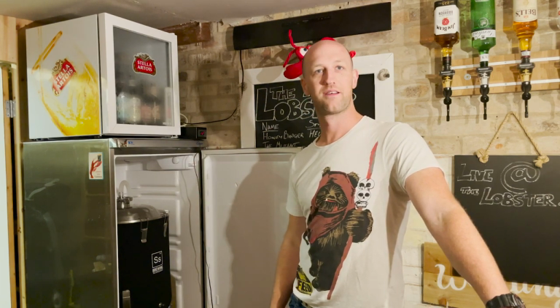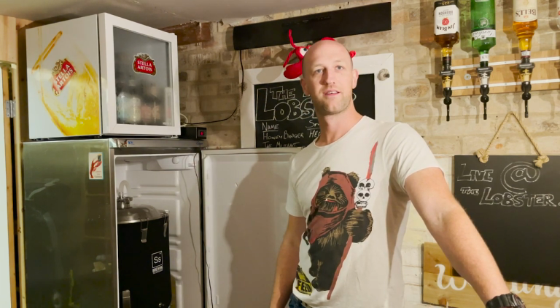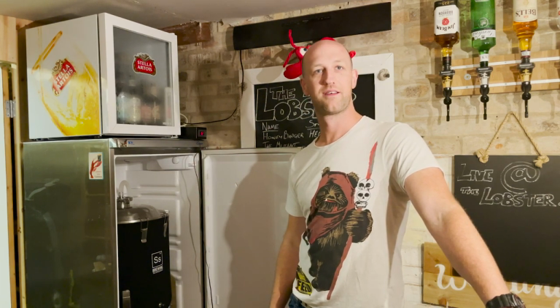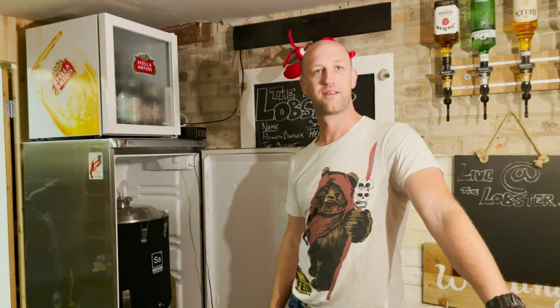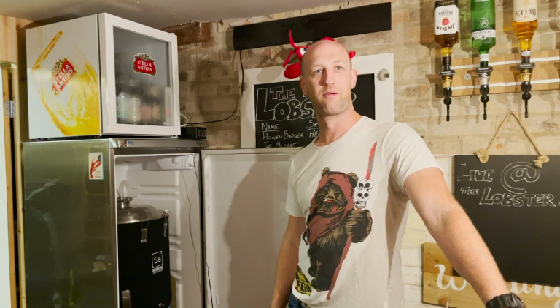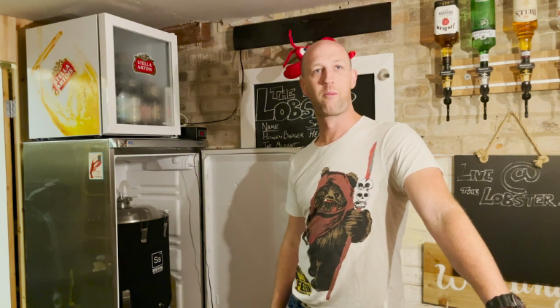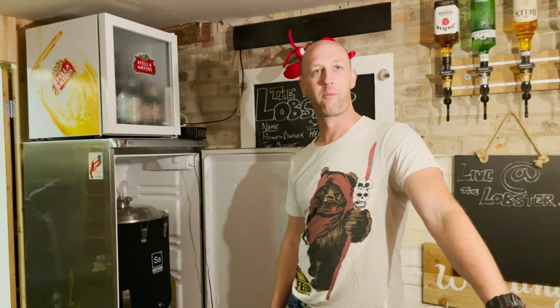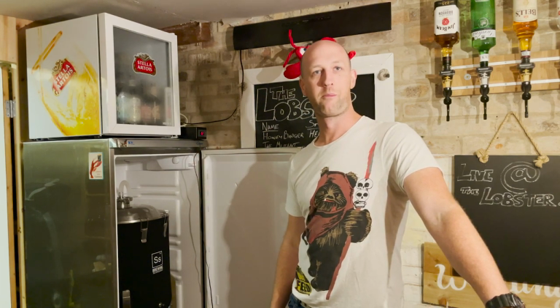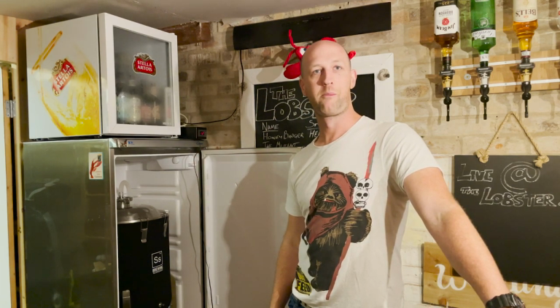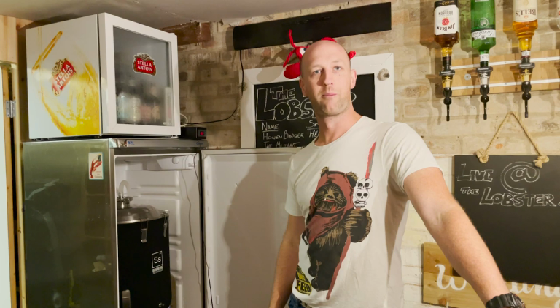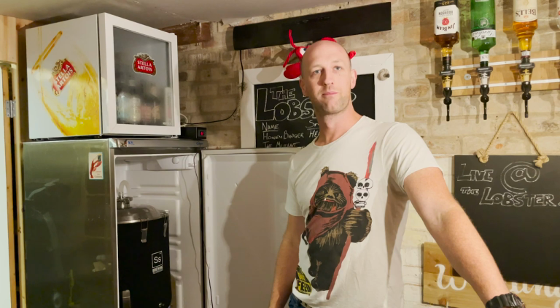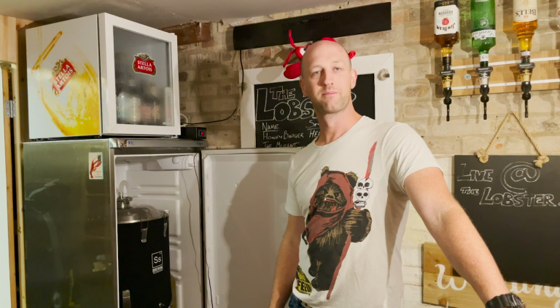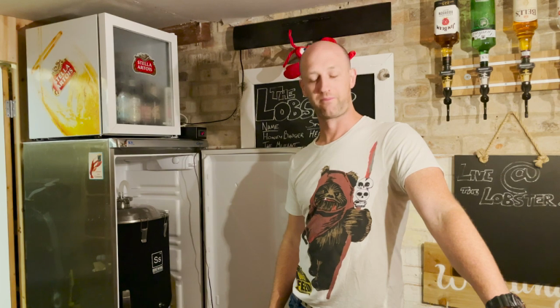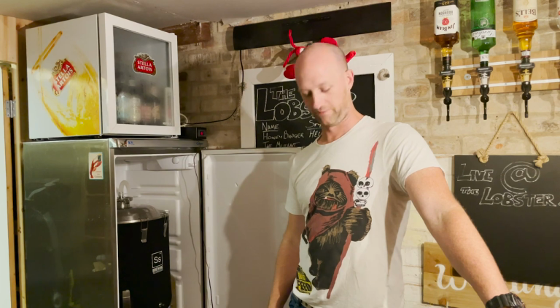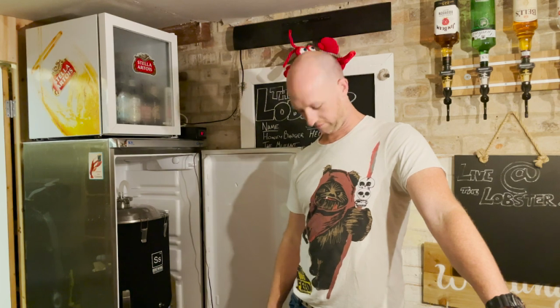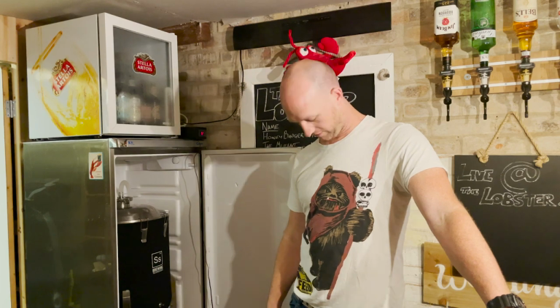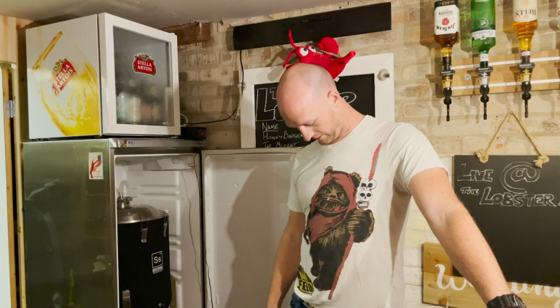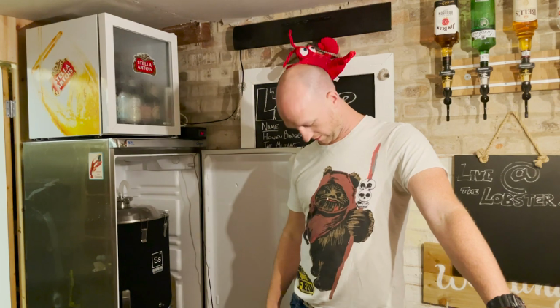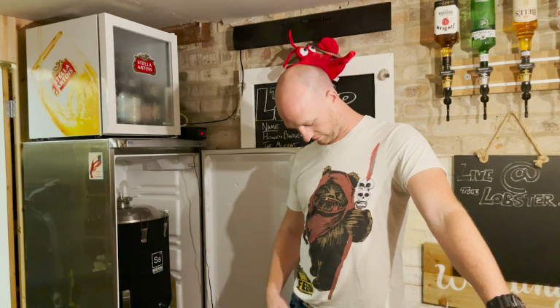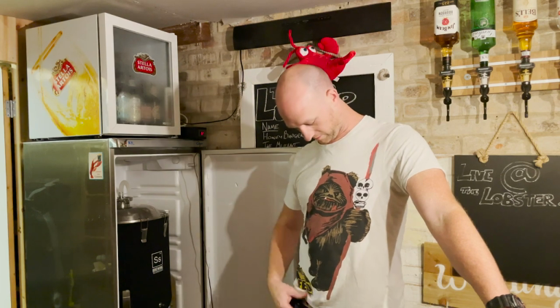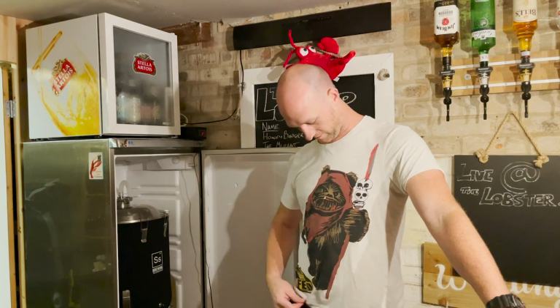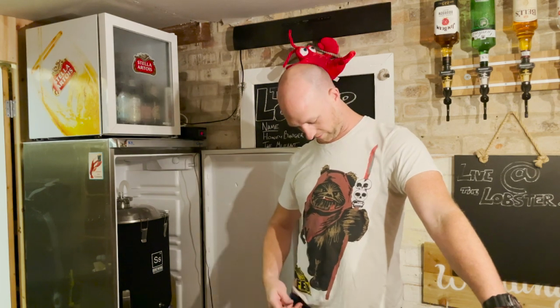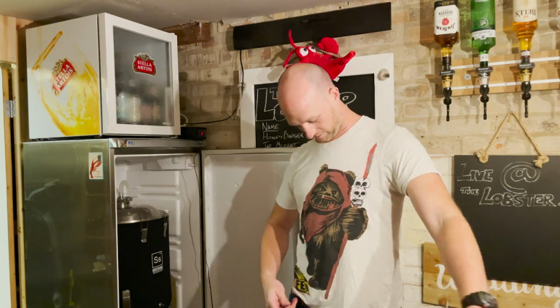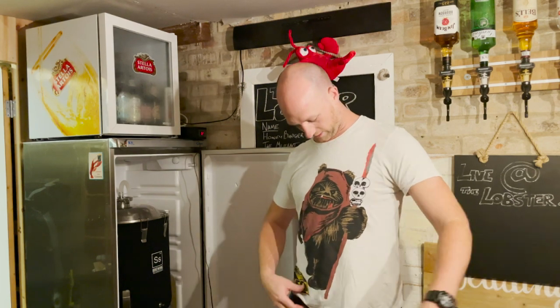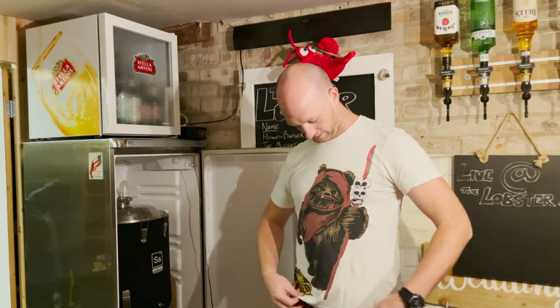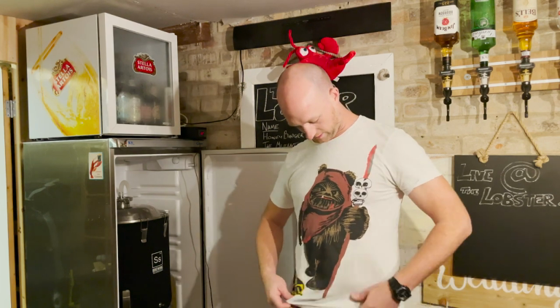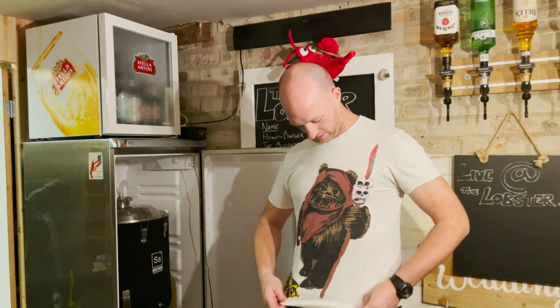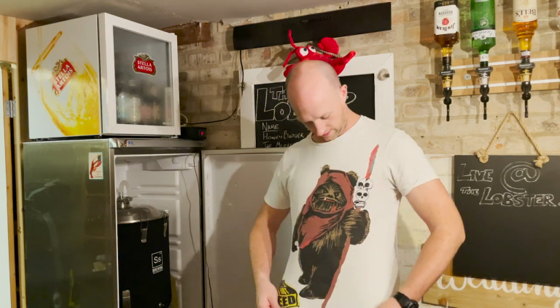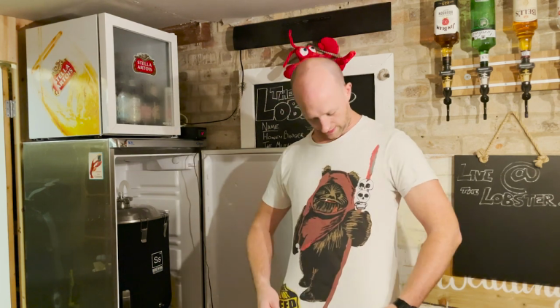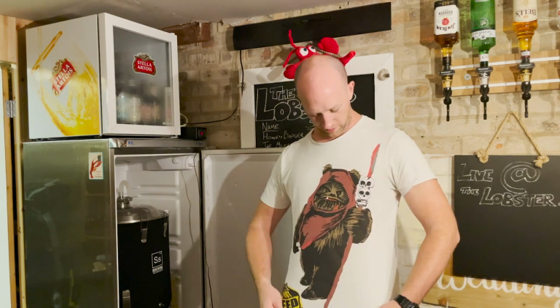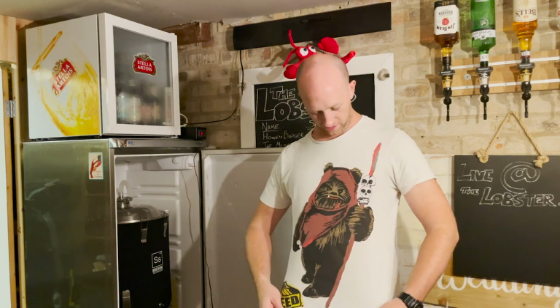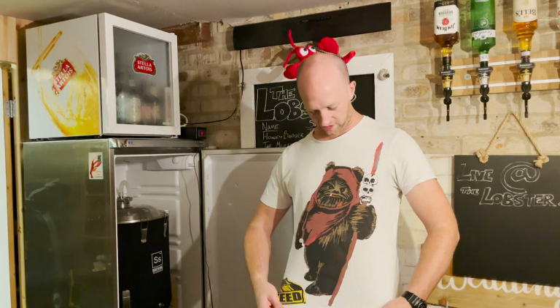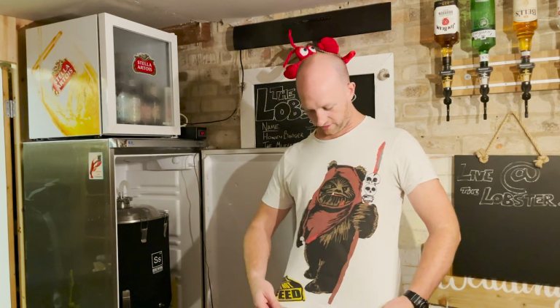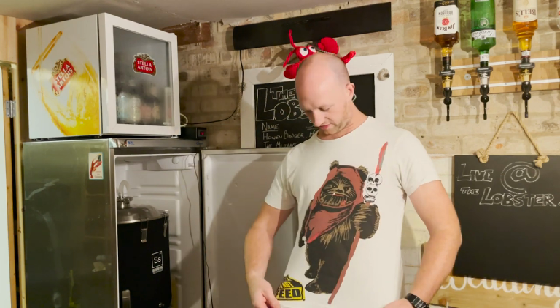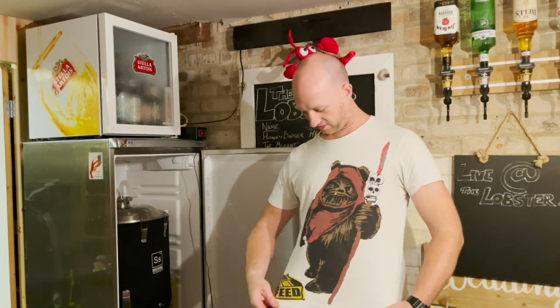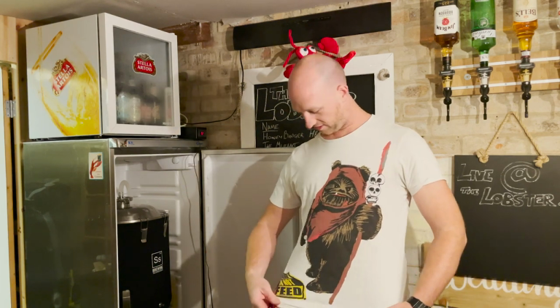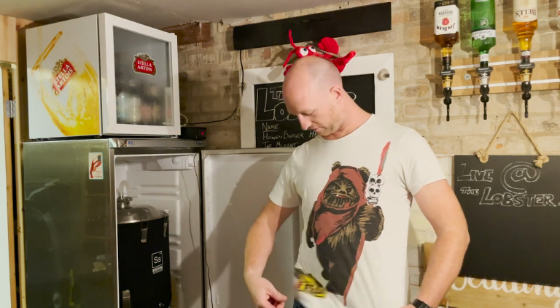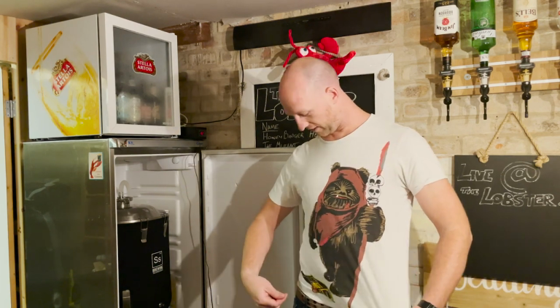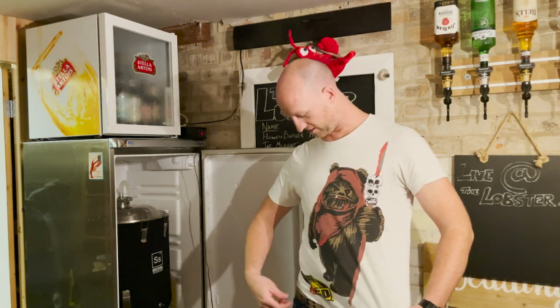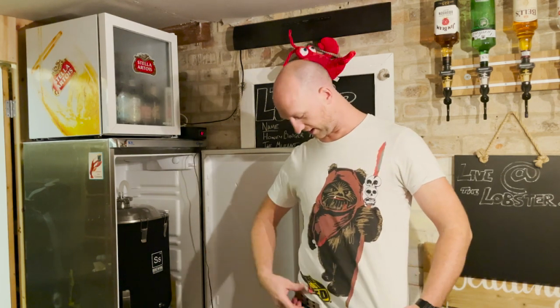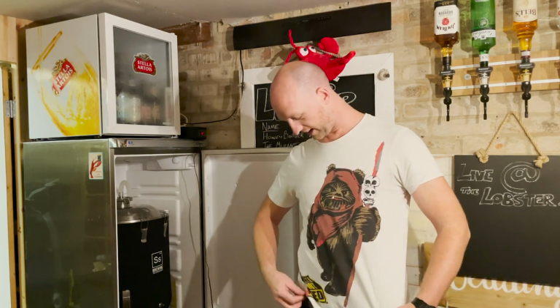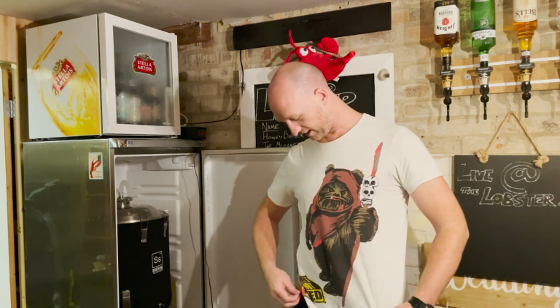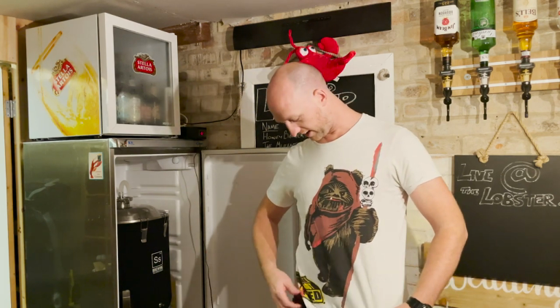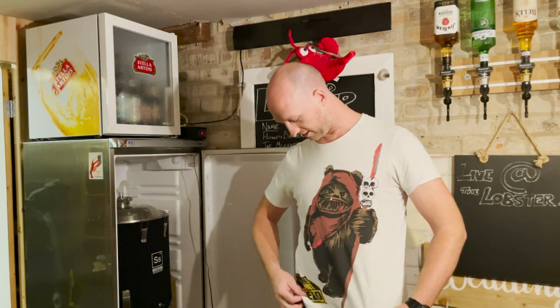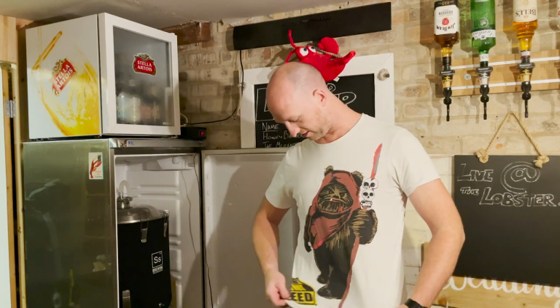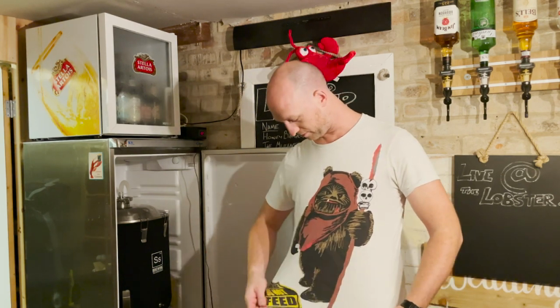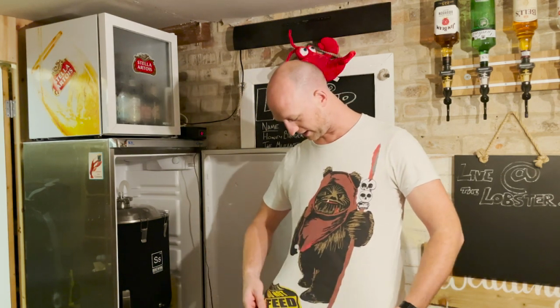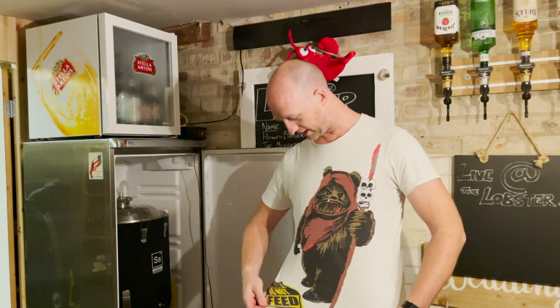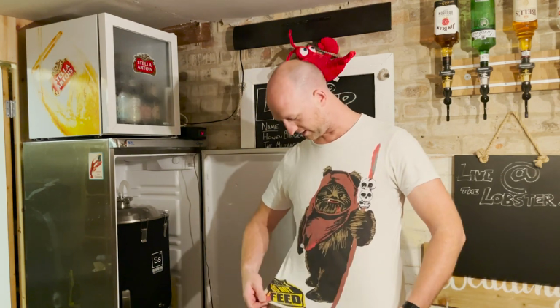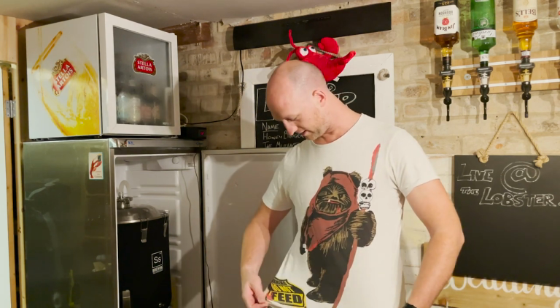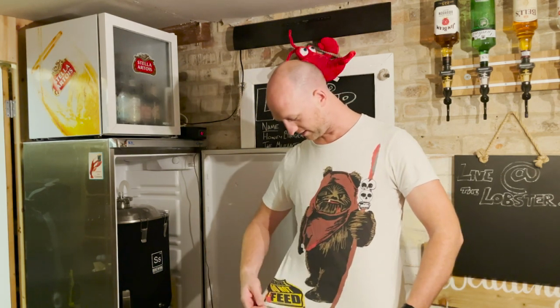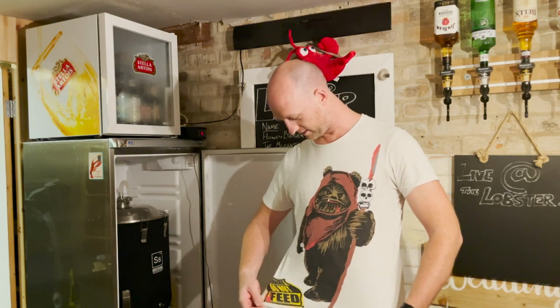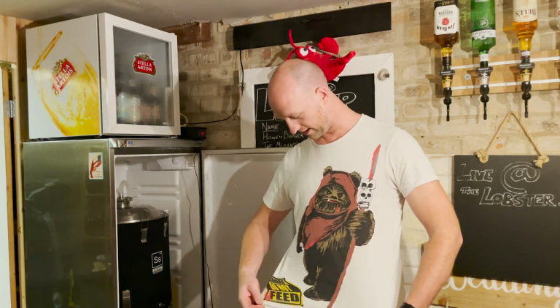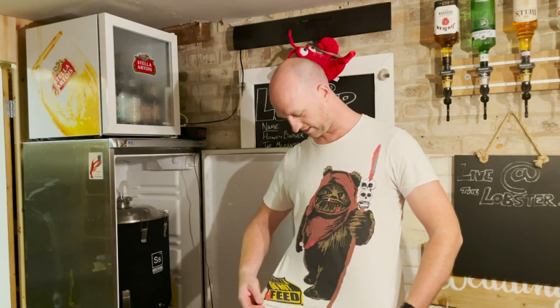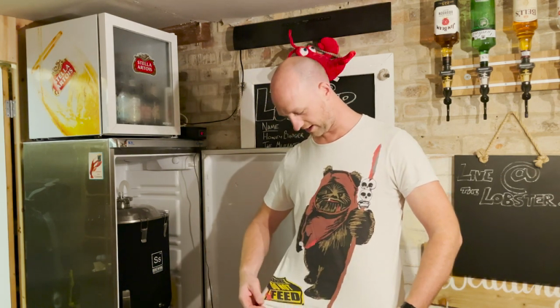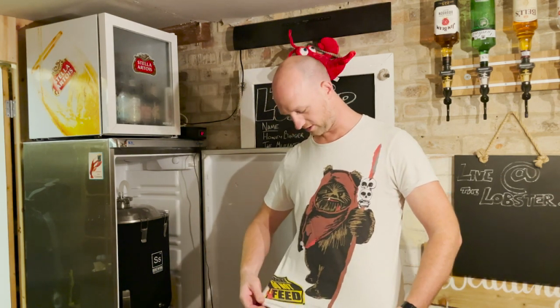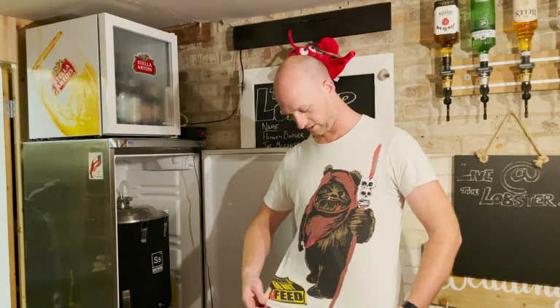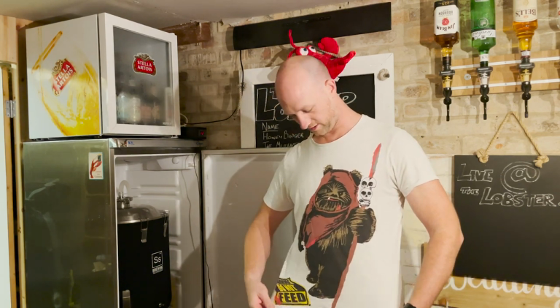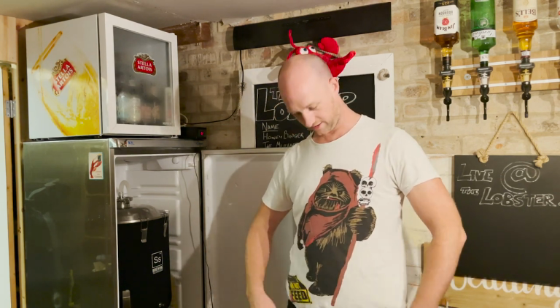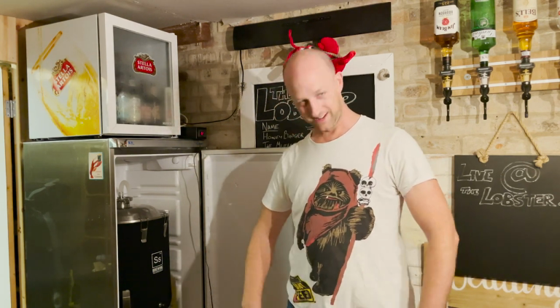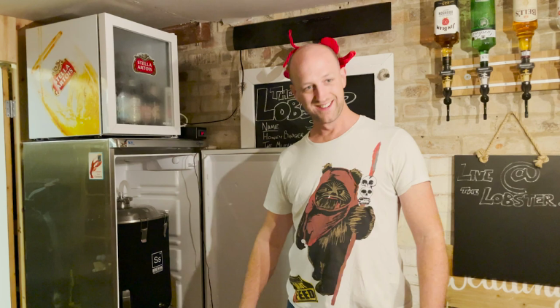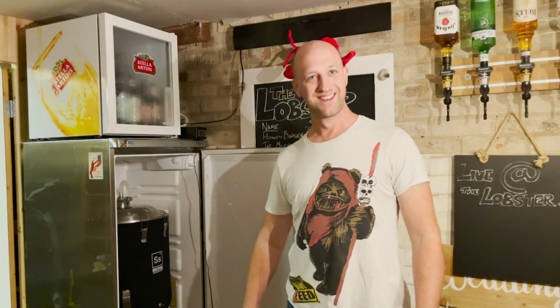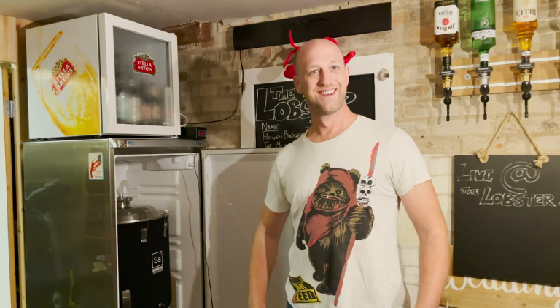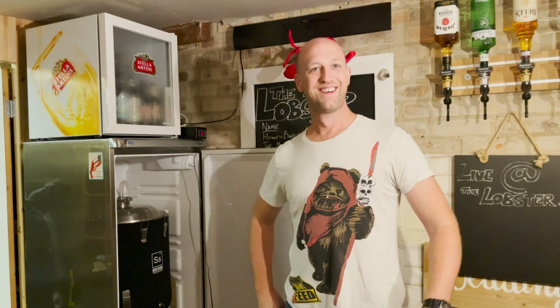That is an Ewok on the t-shirt by the way. I apologise to anyone viewing - I'm not sure if it's officially licensed by Disney.